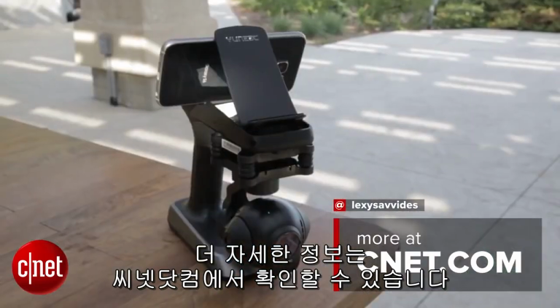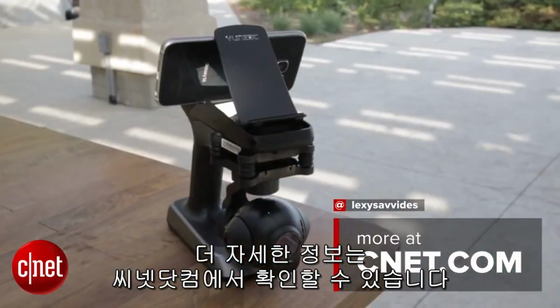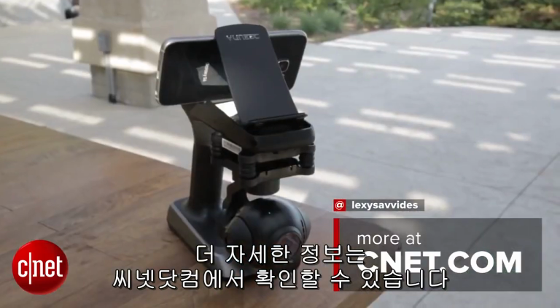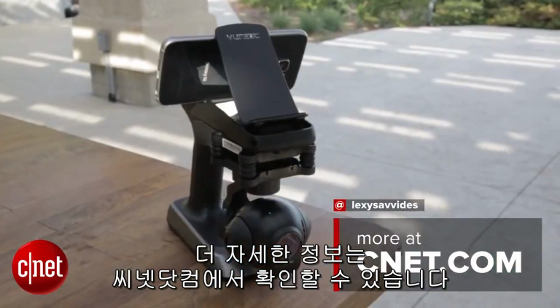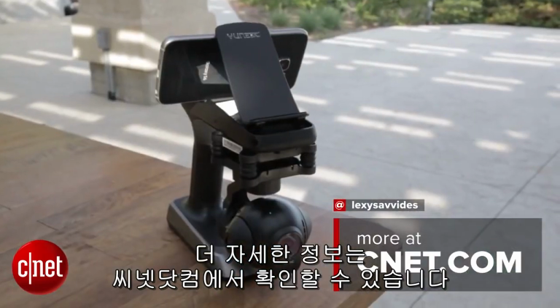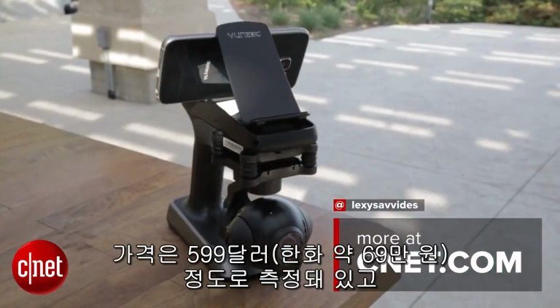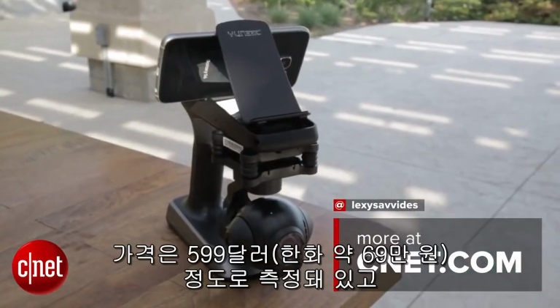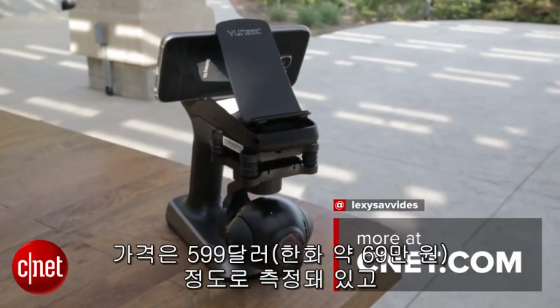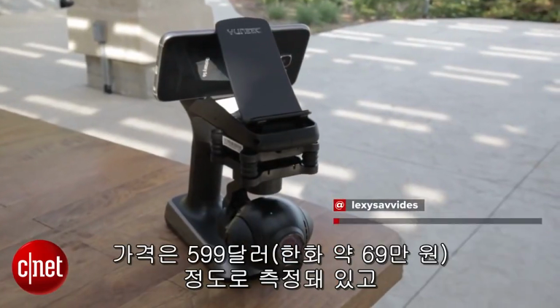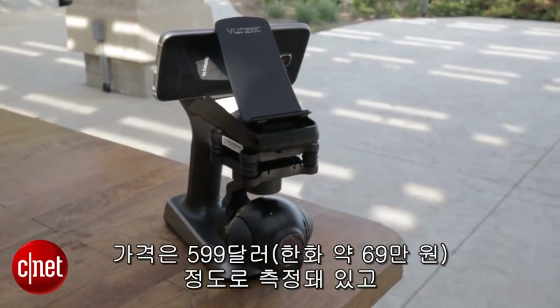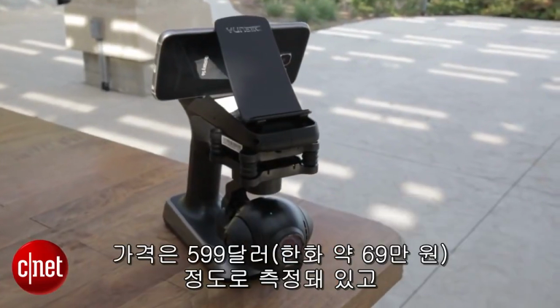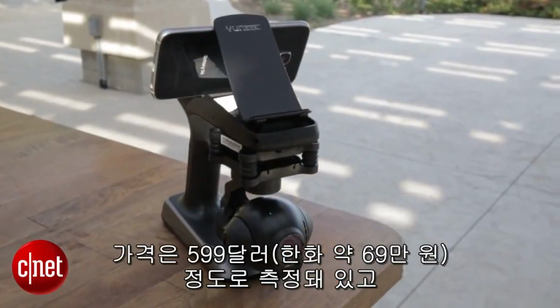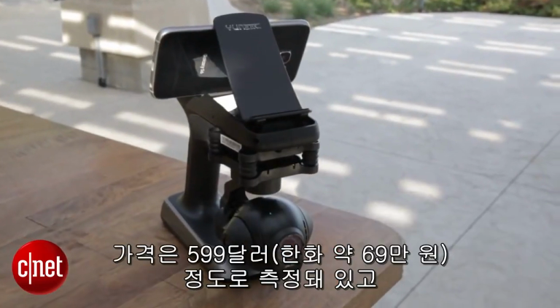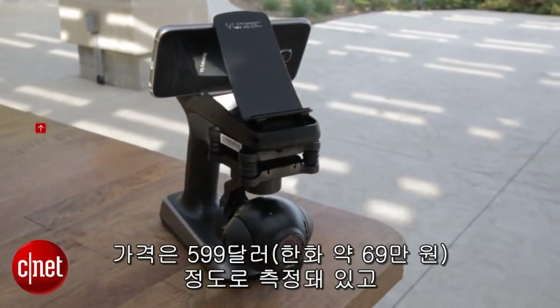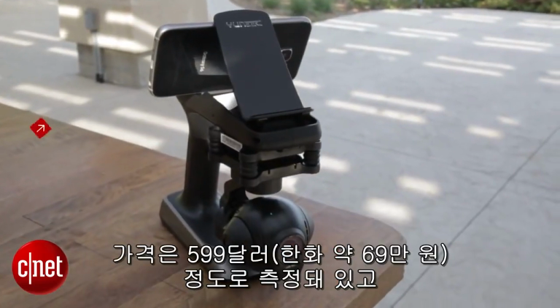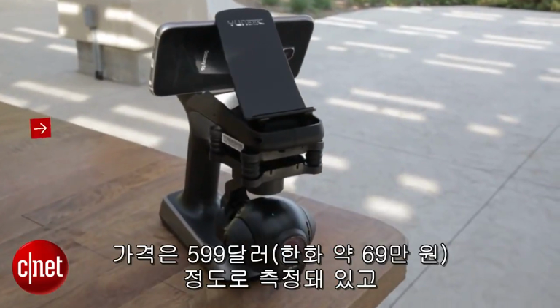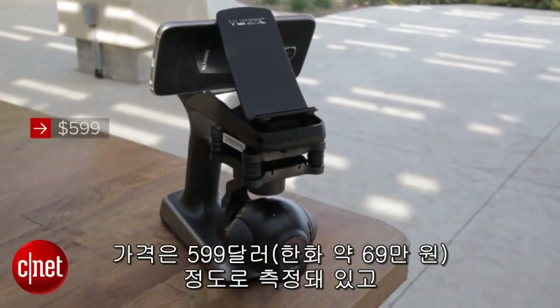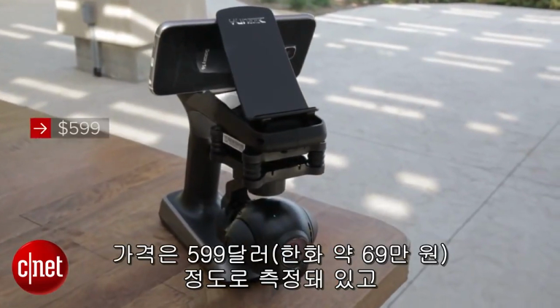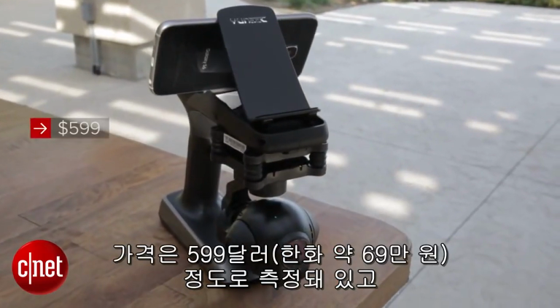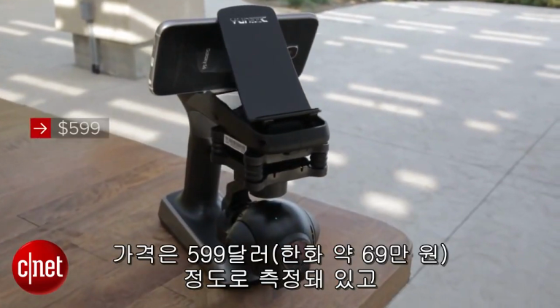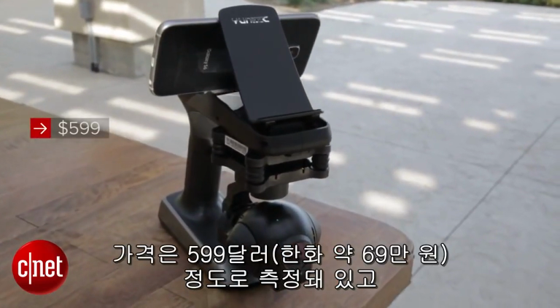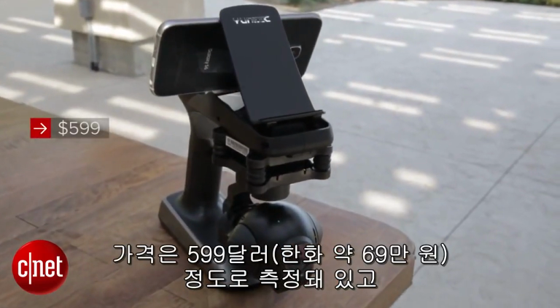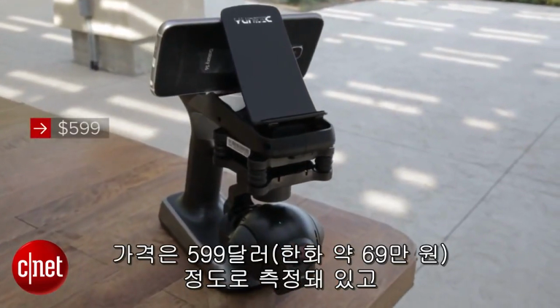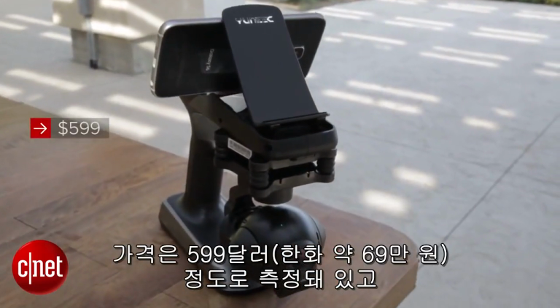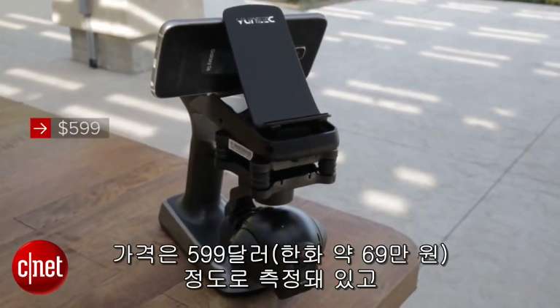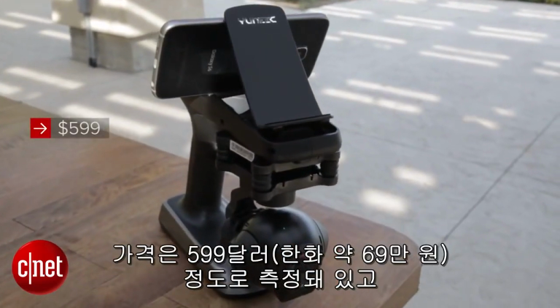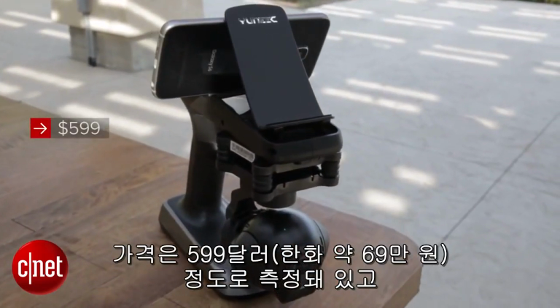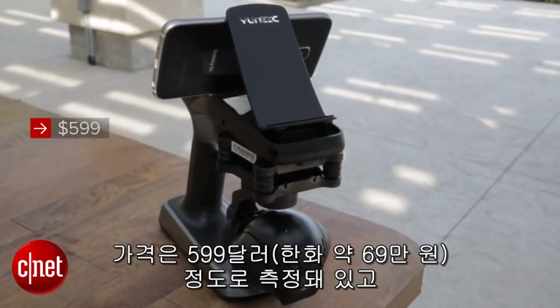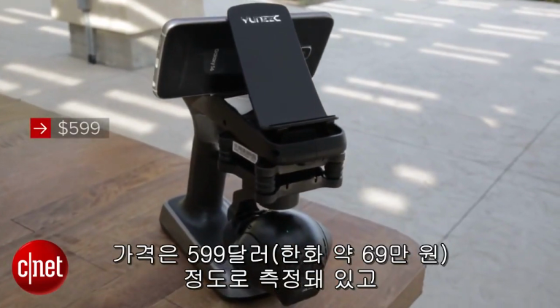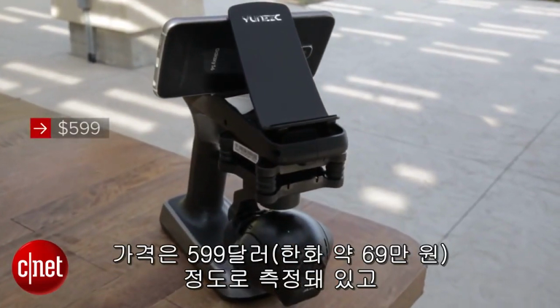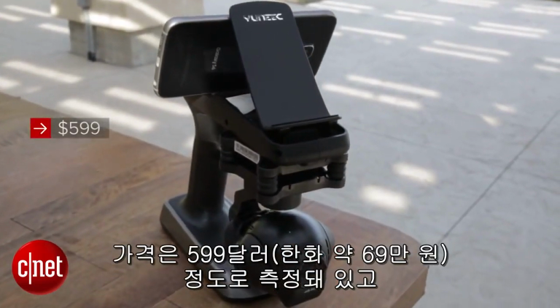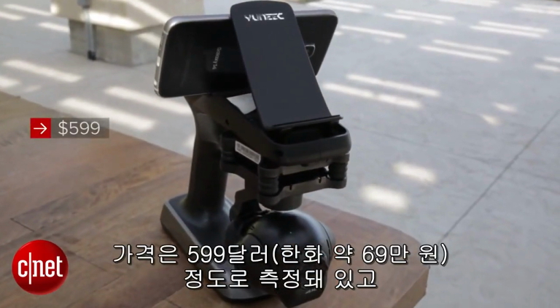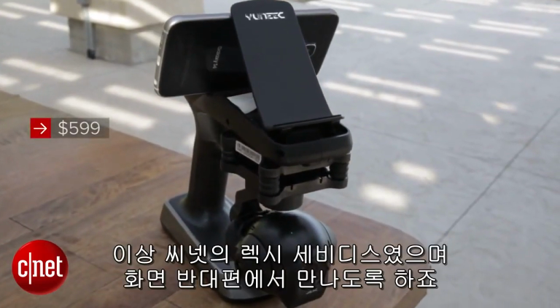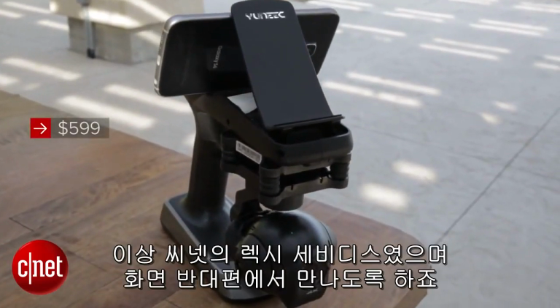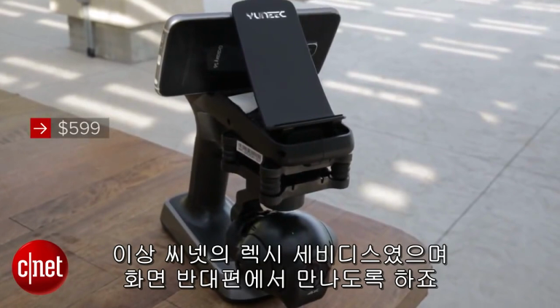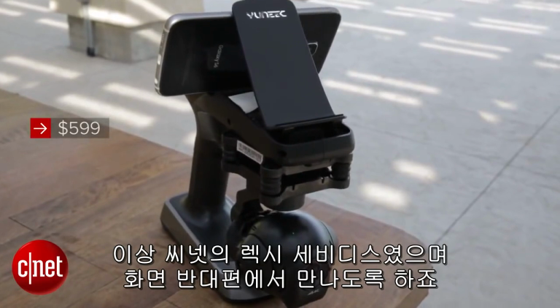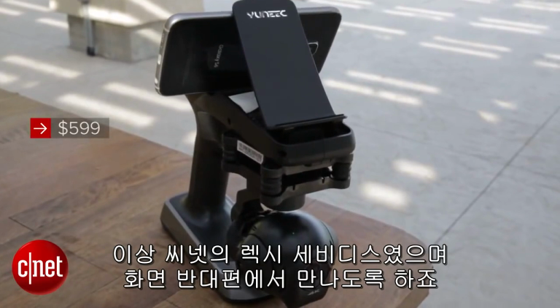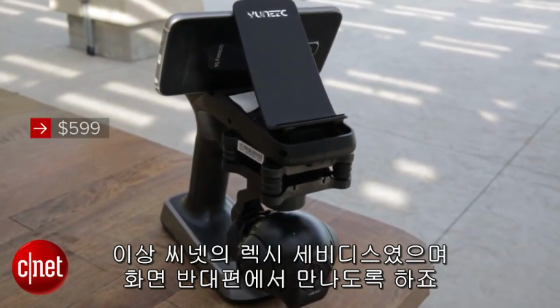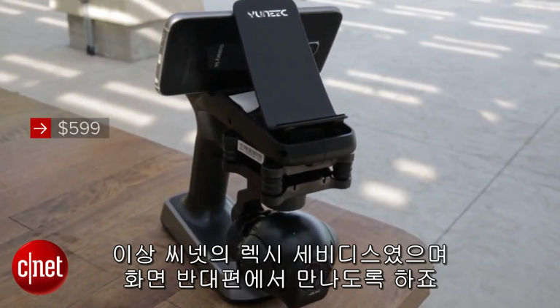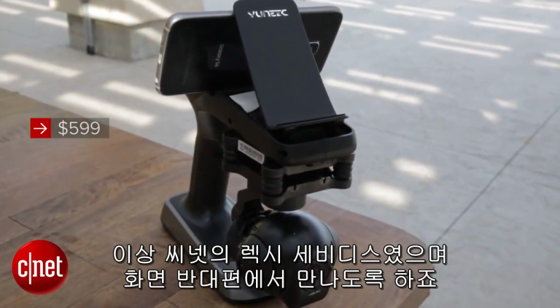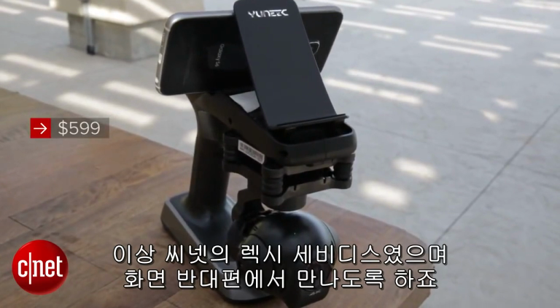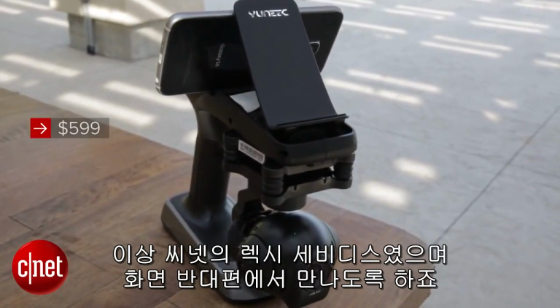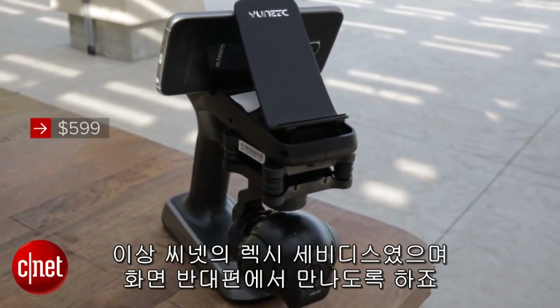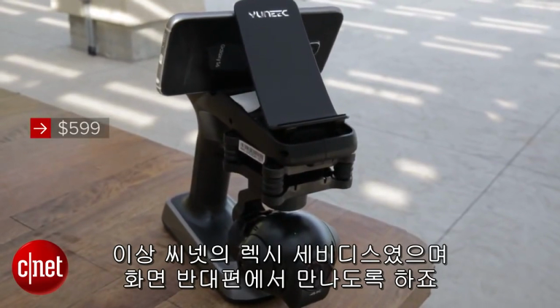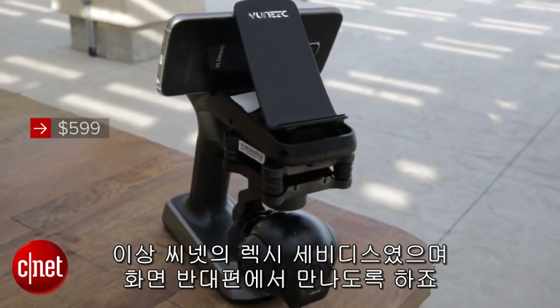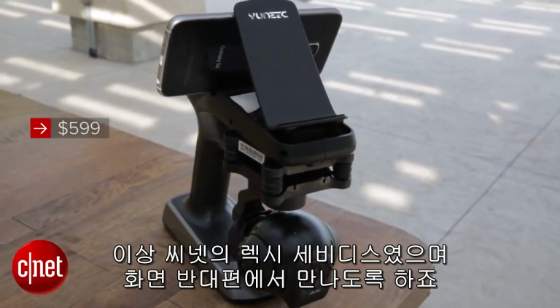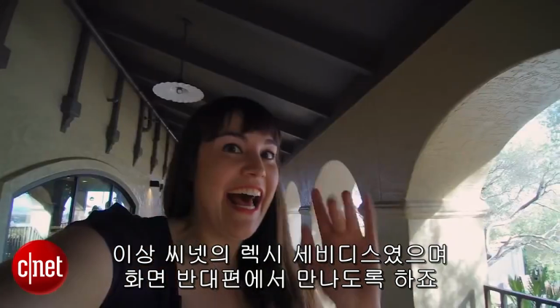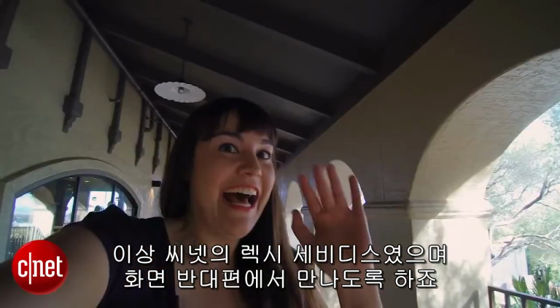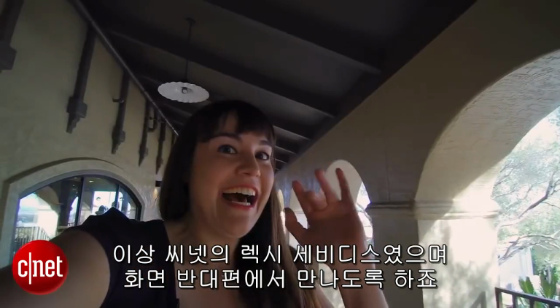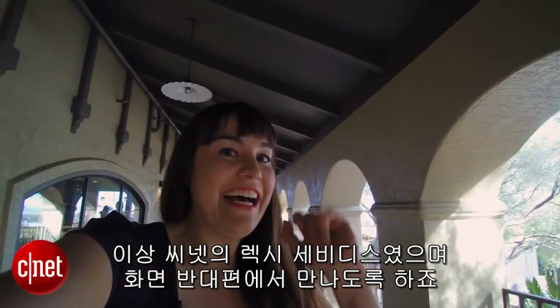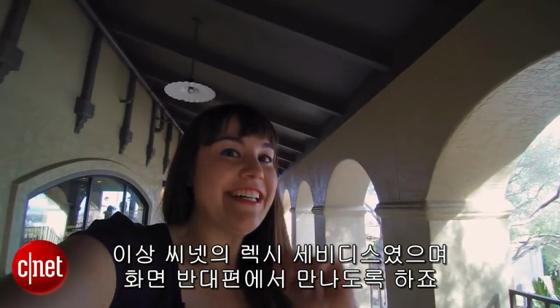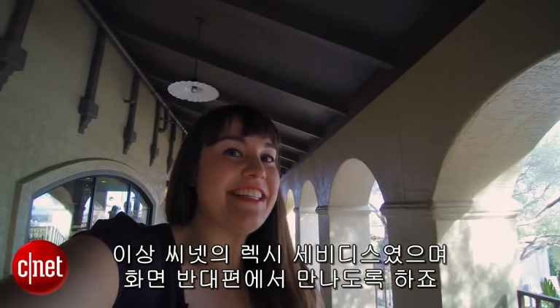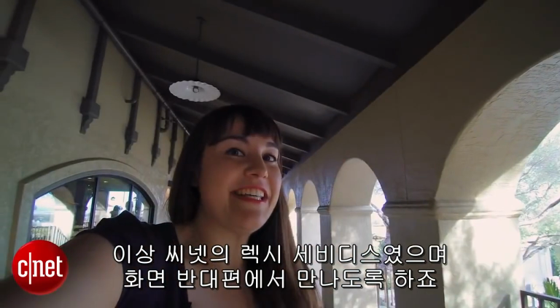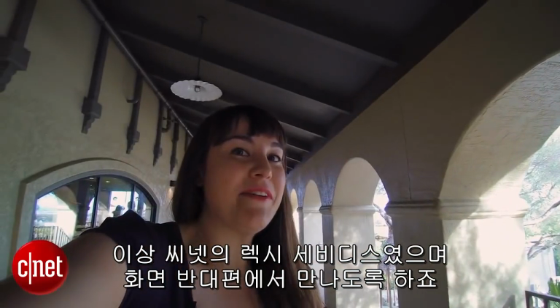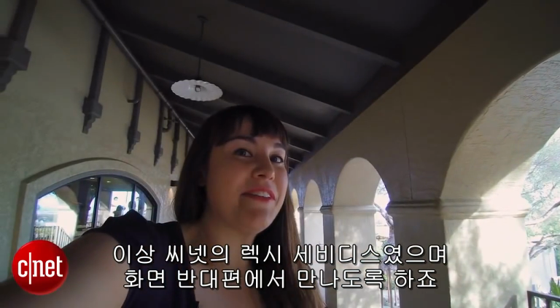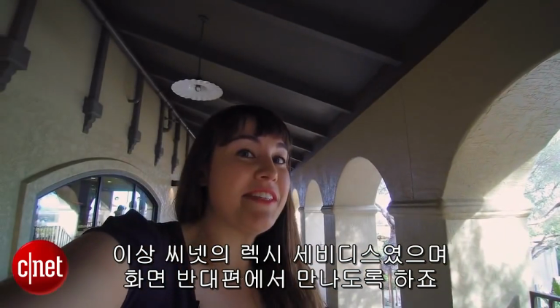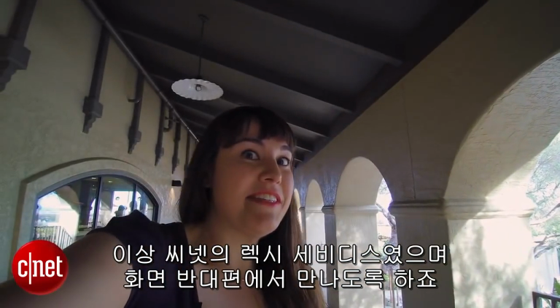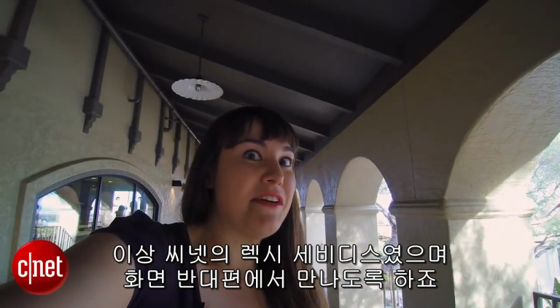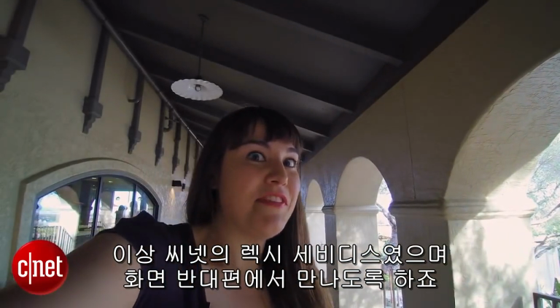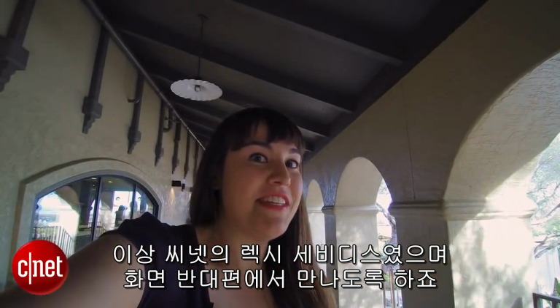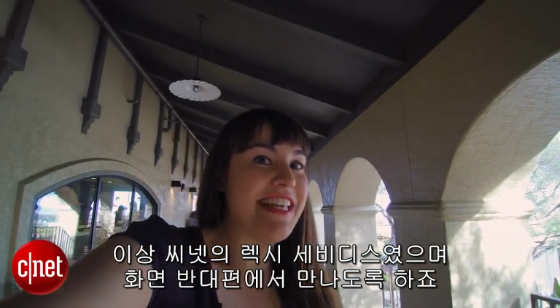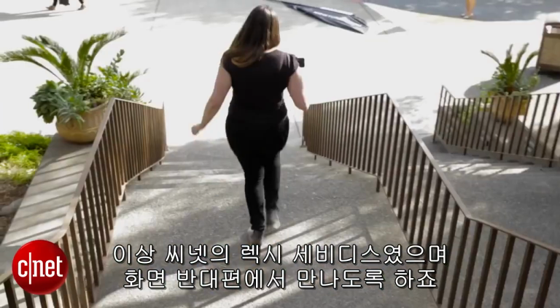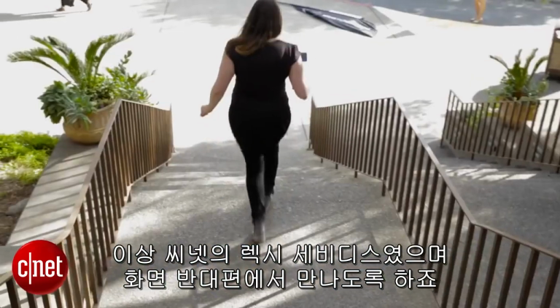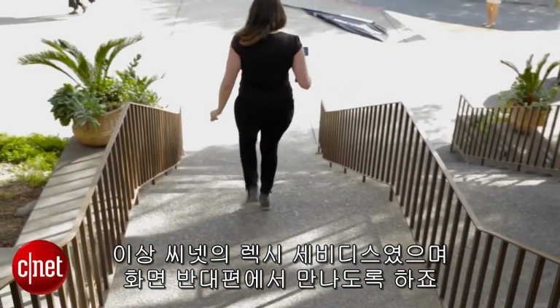This is going to run around $599. I'm Lexi Savides for CNET — I'll see you on the selfie side.